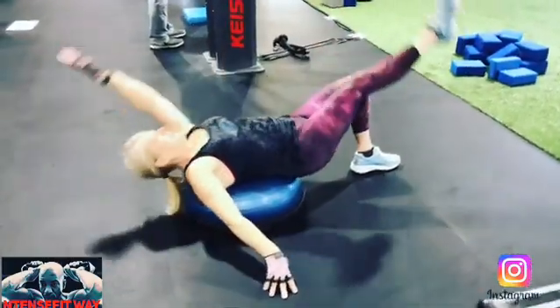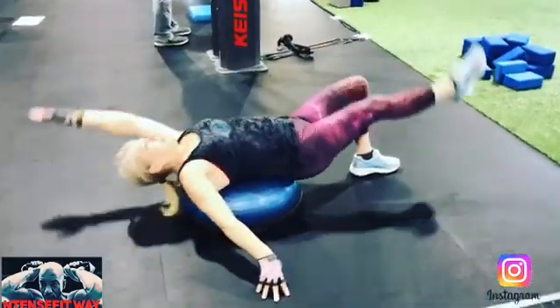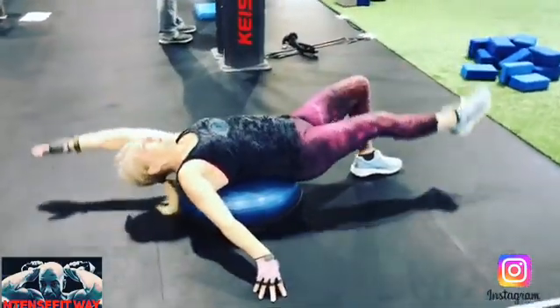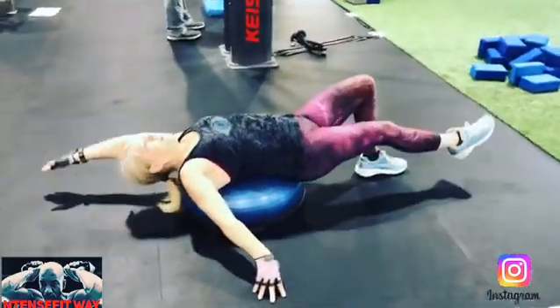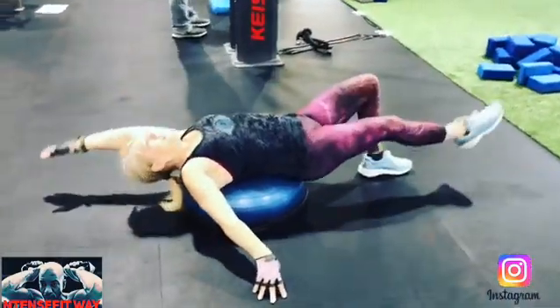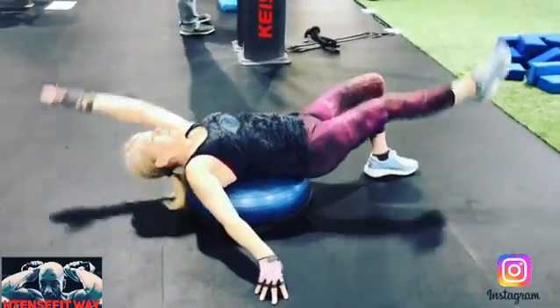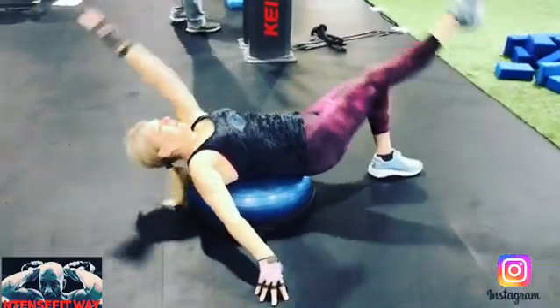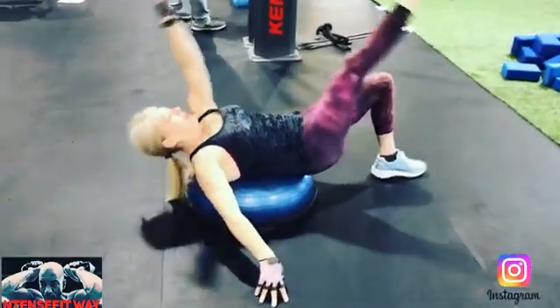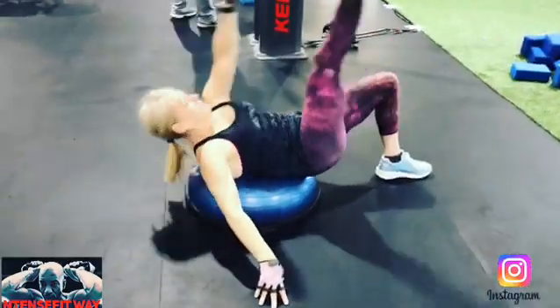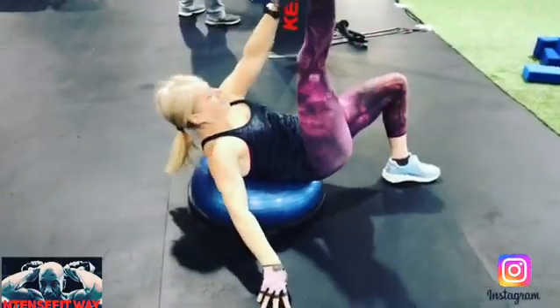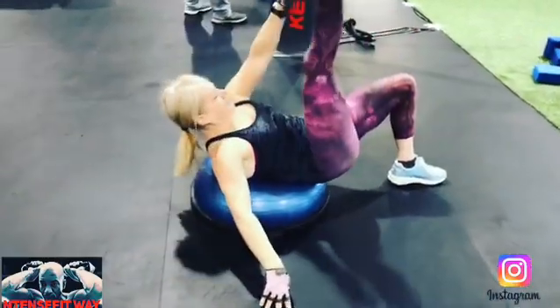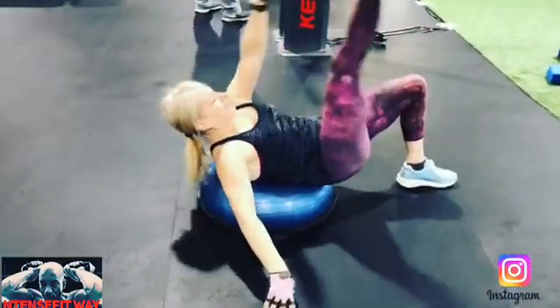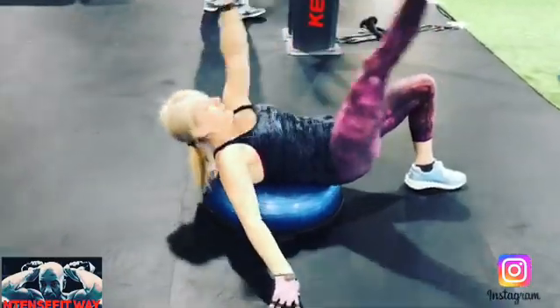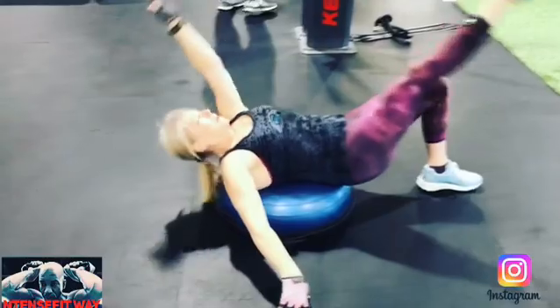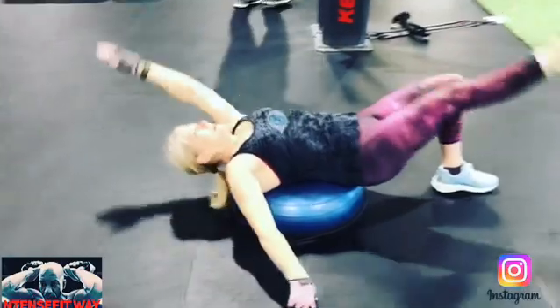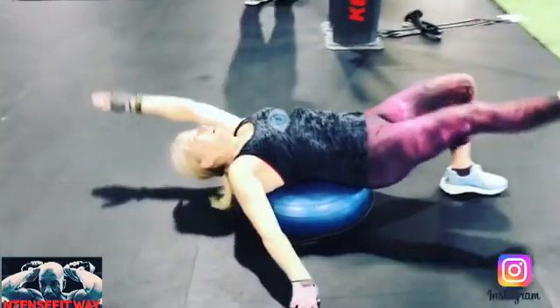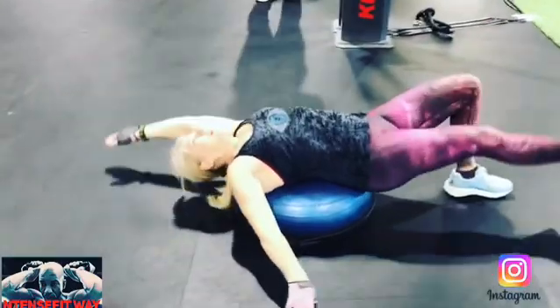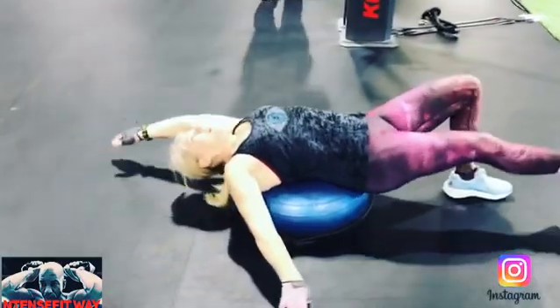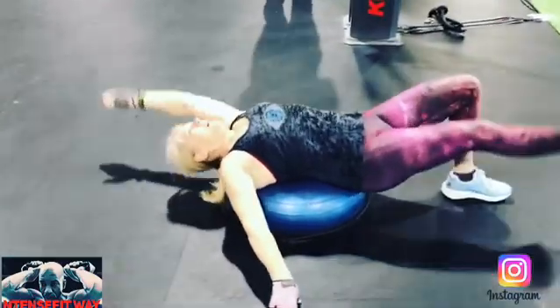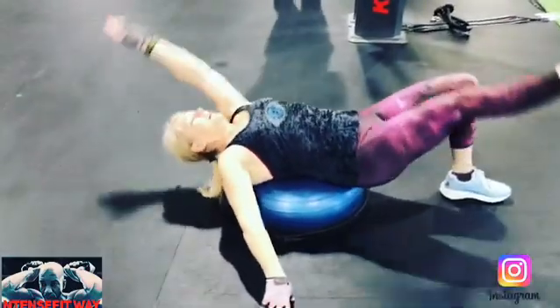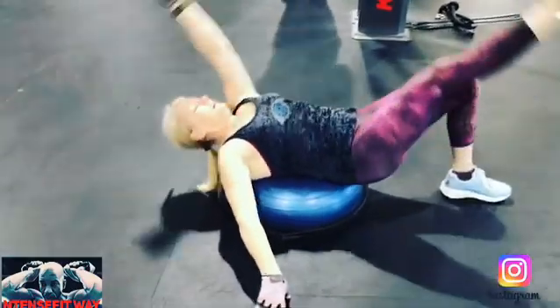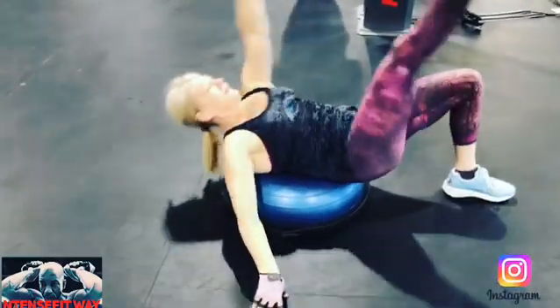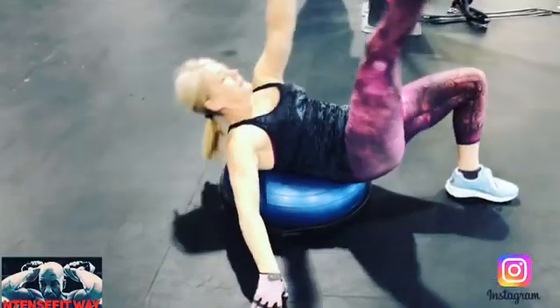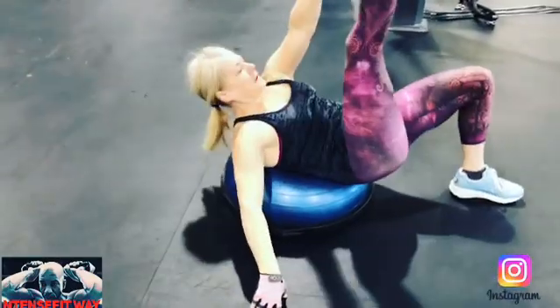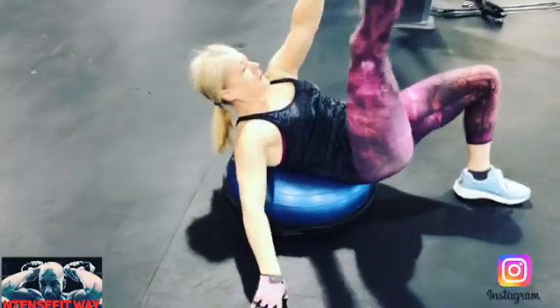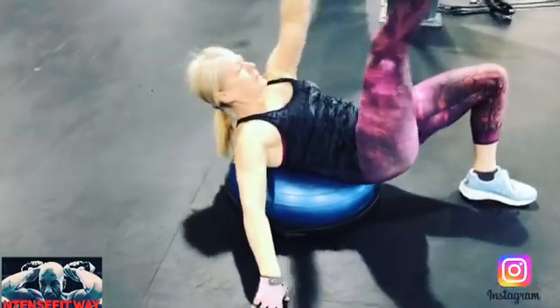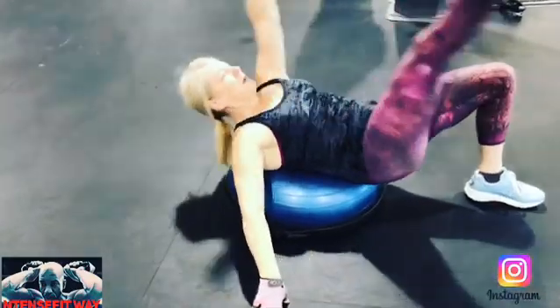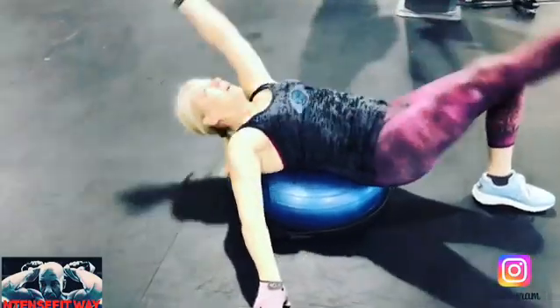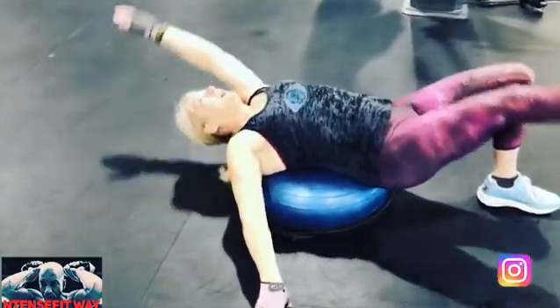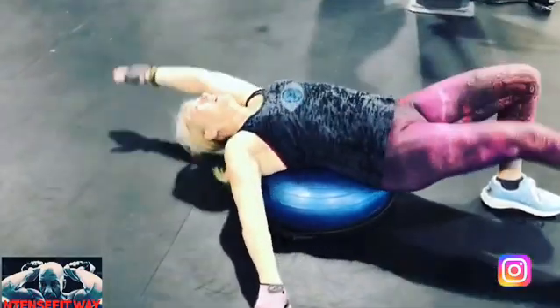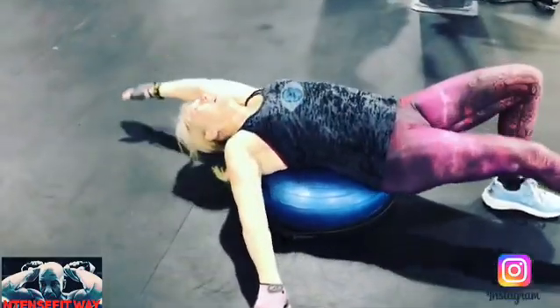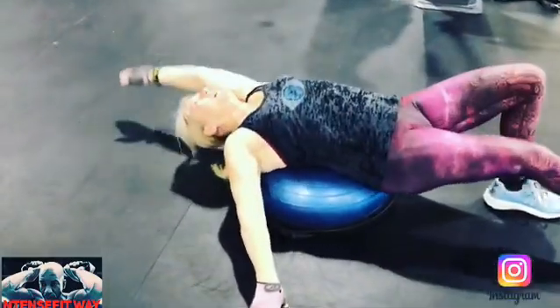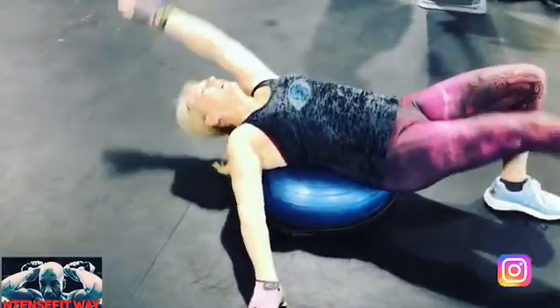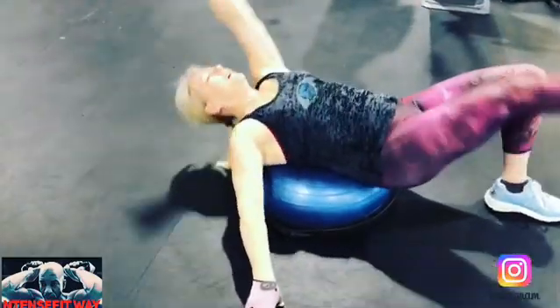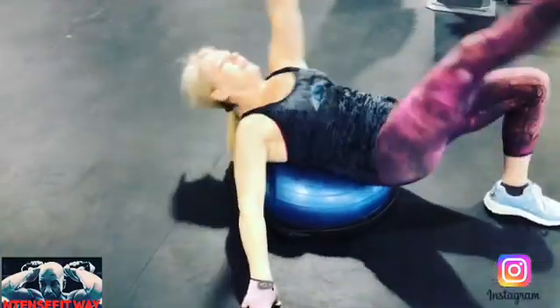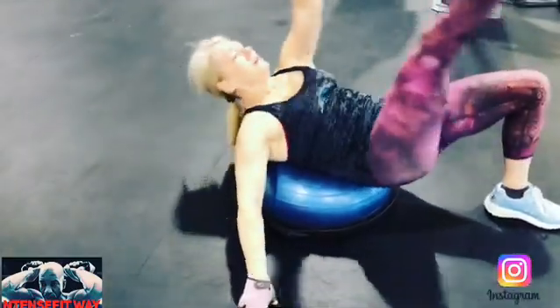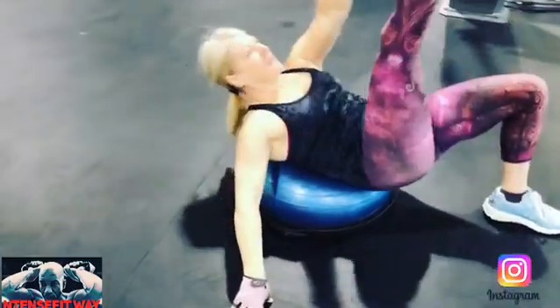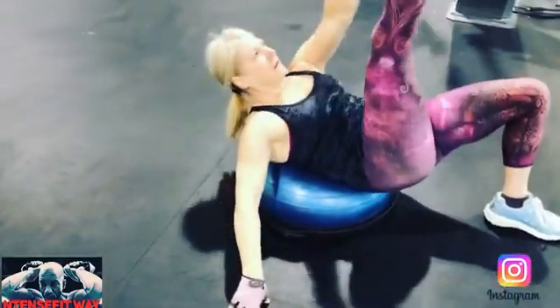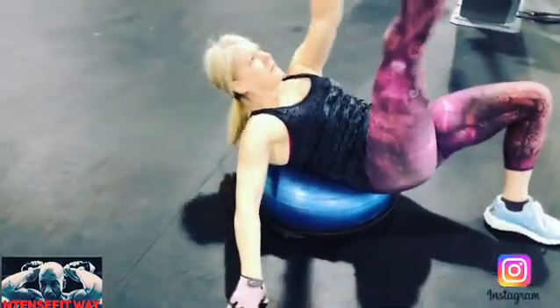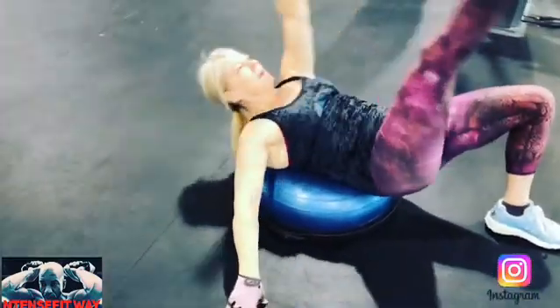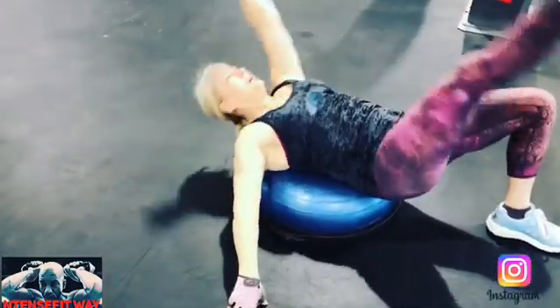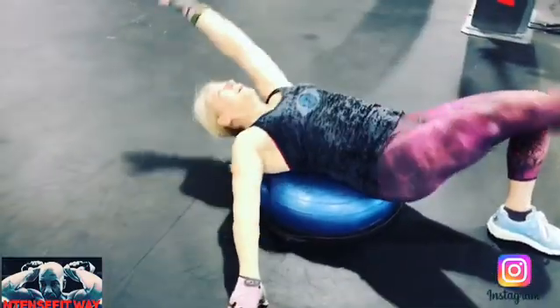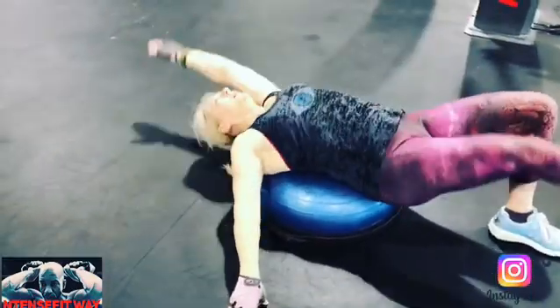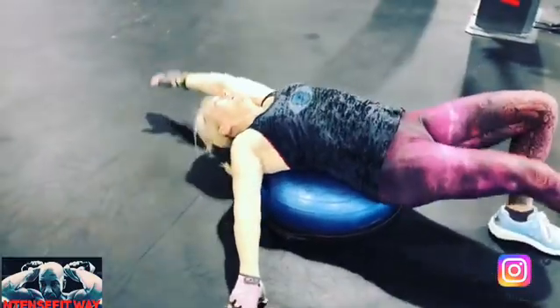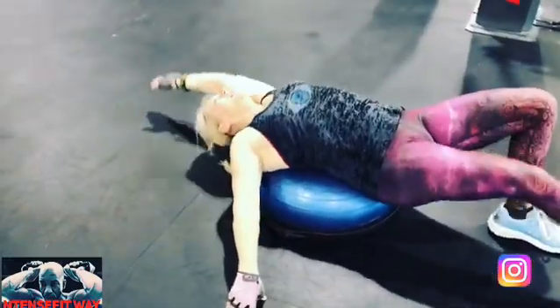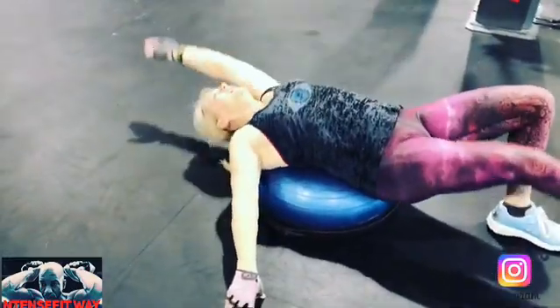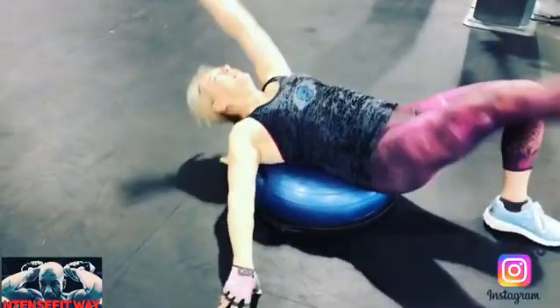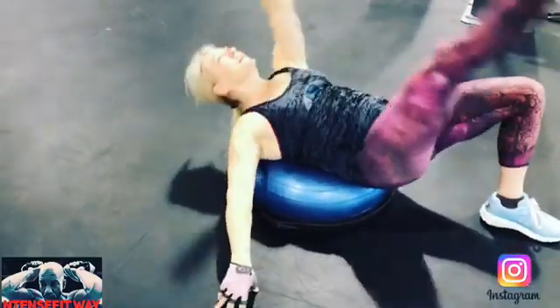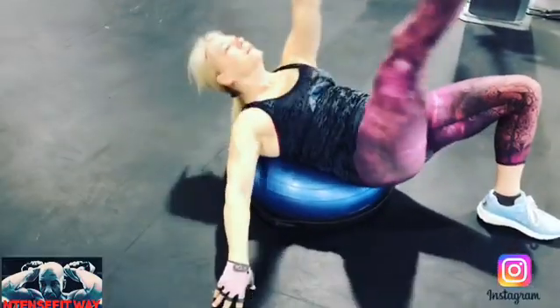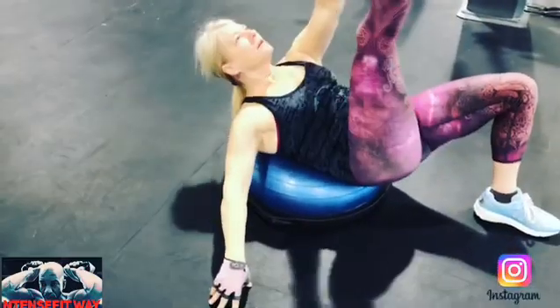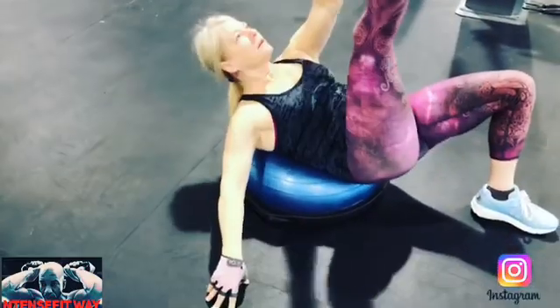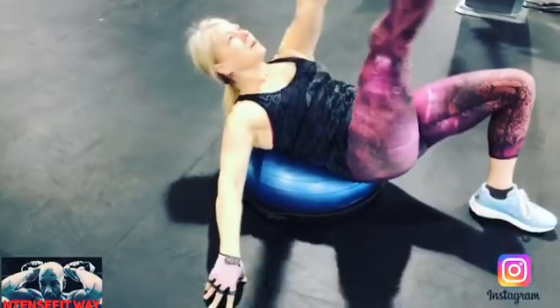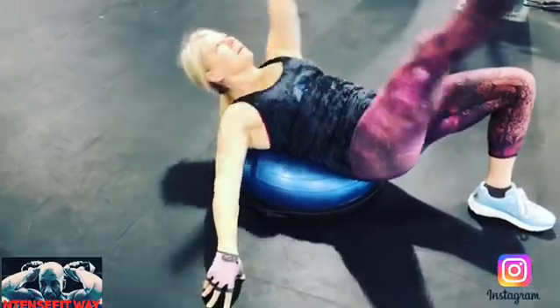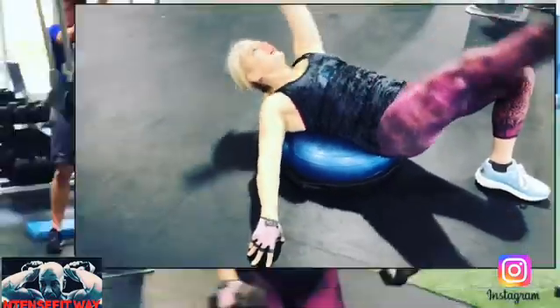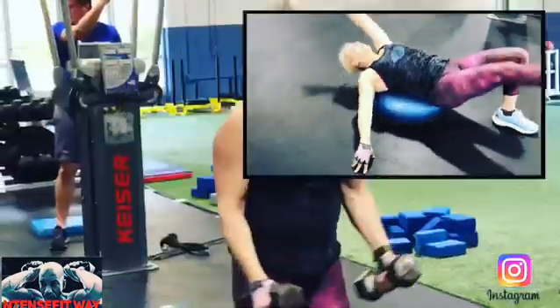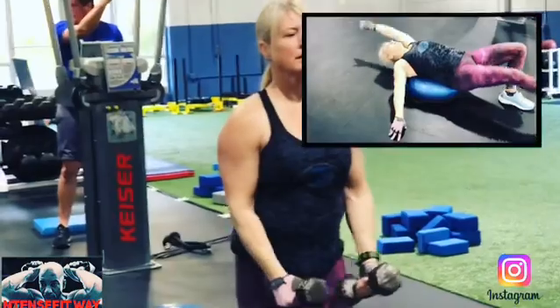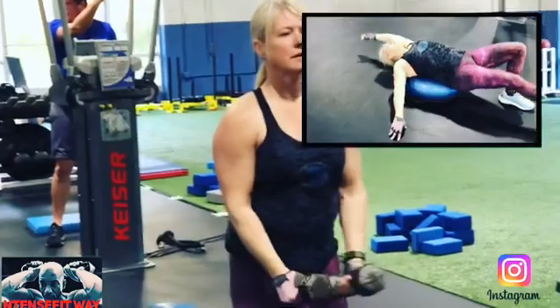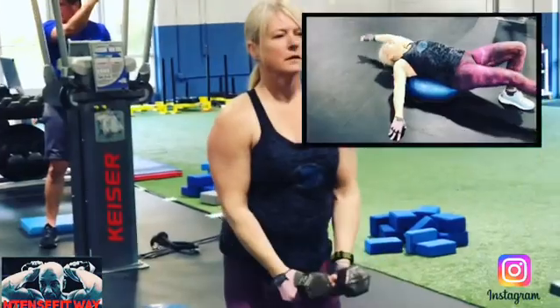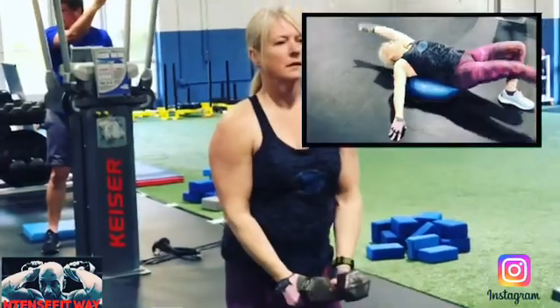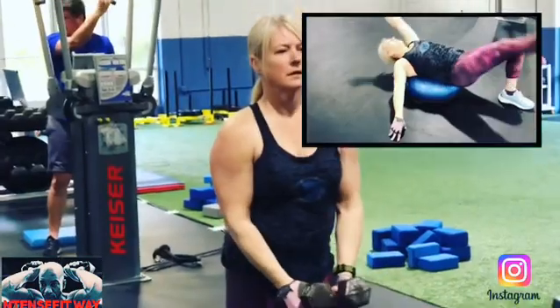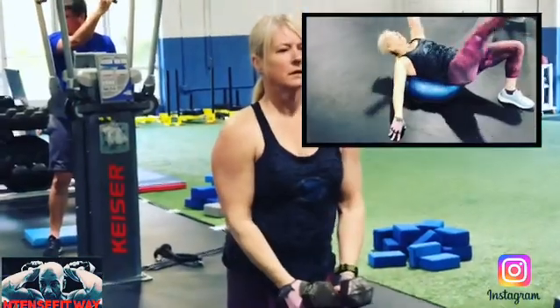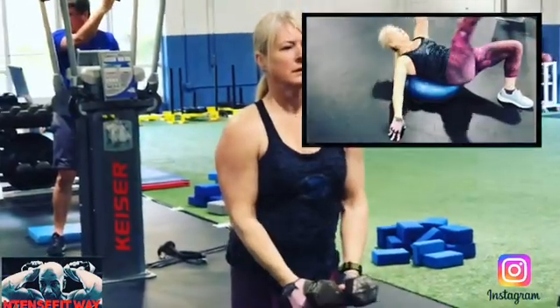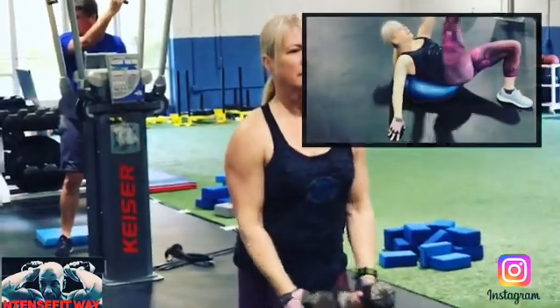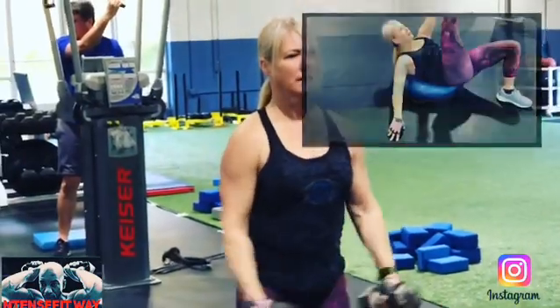Get it done, hit it hard, and have a great Thor's Day. Peace.